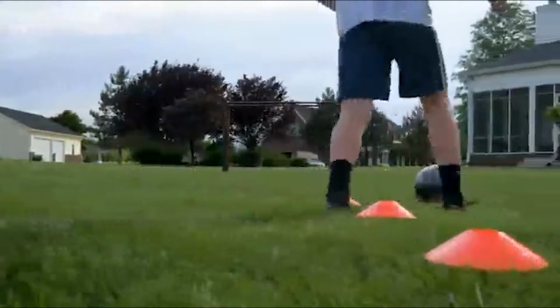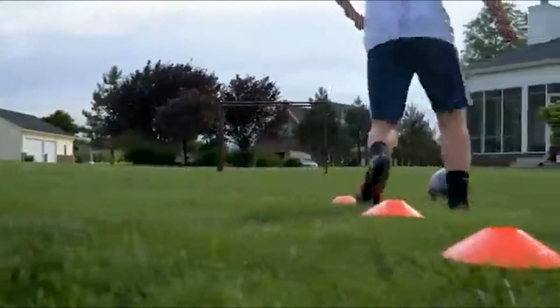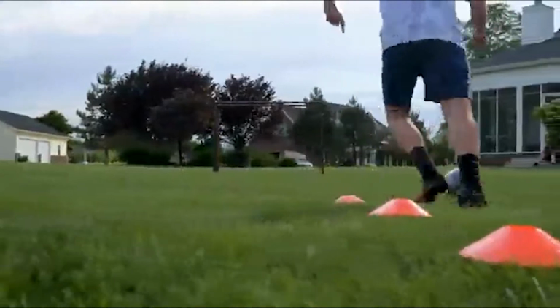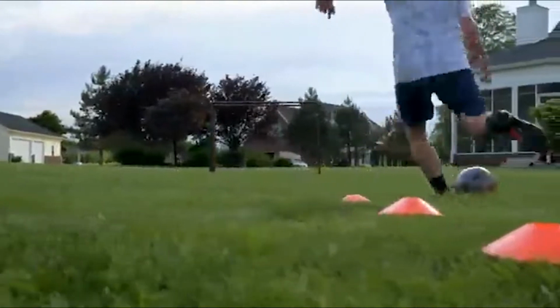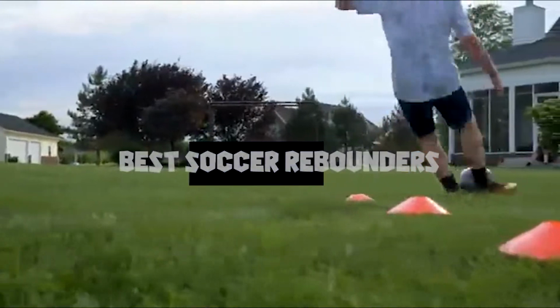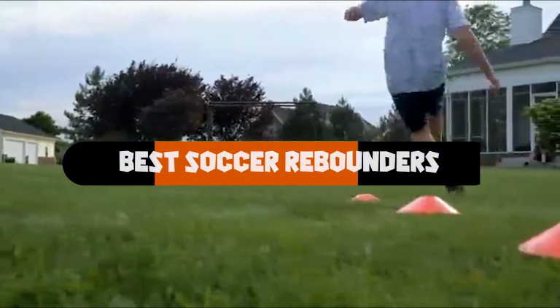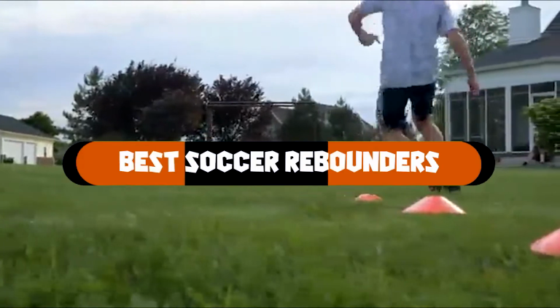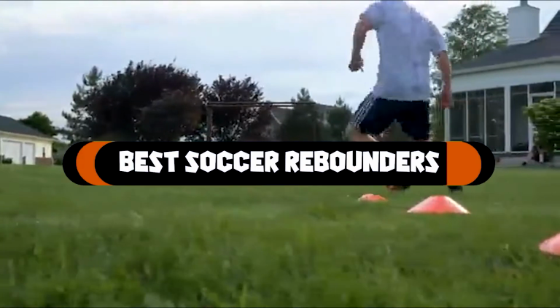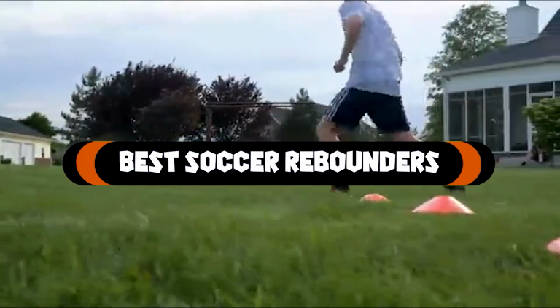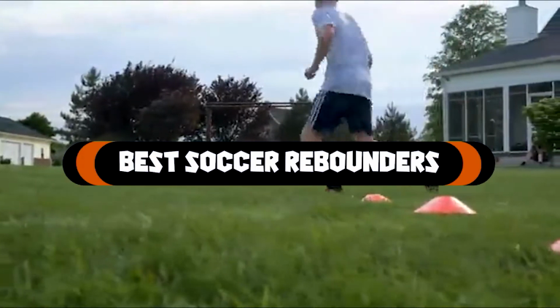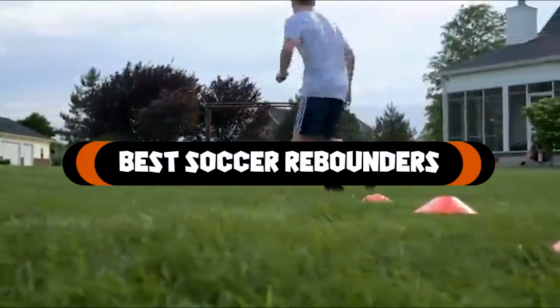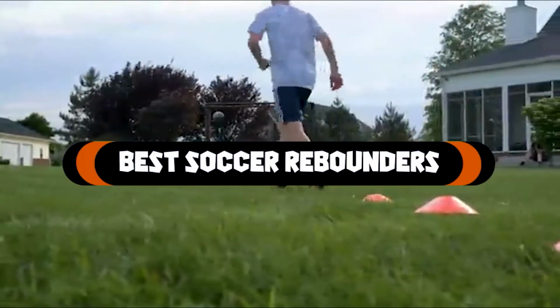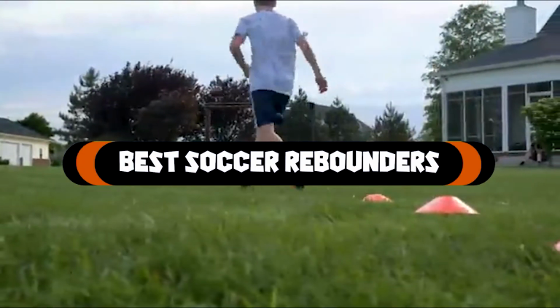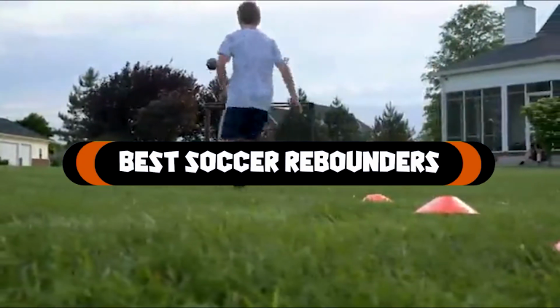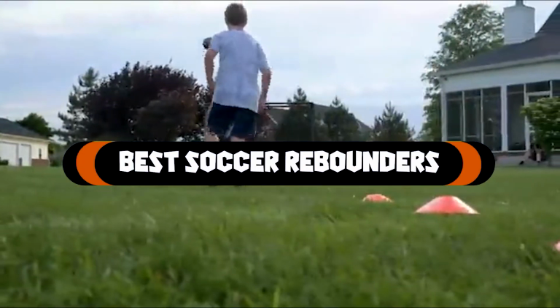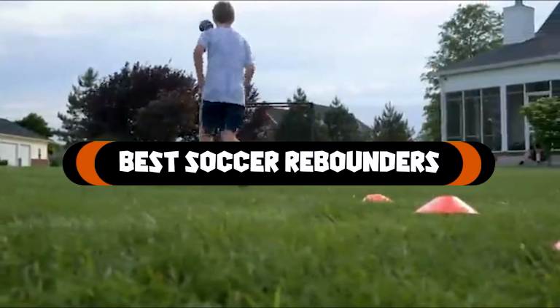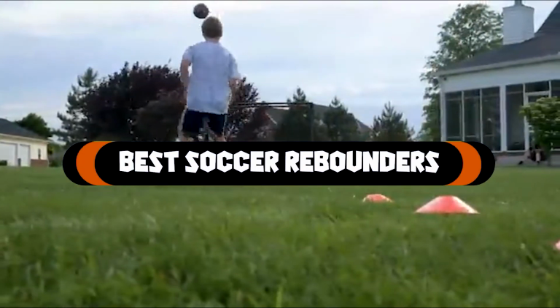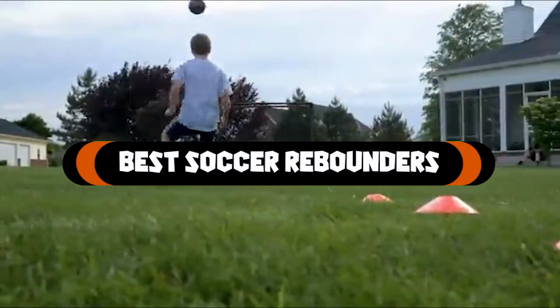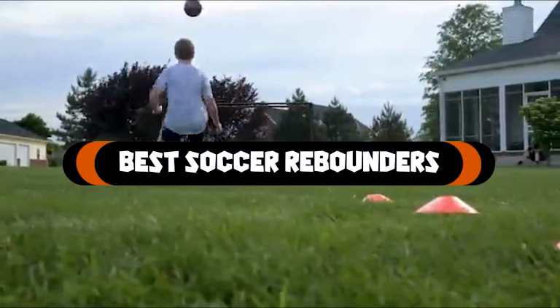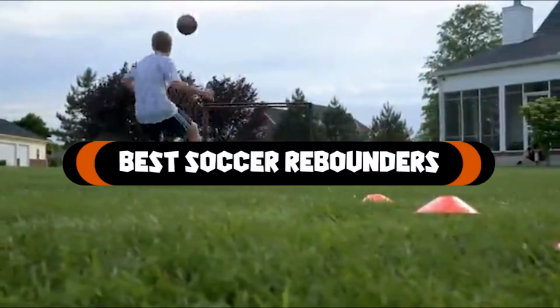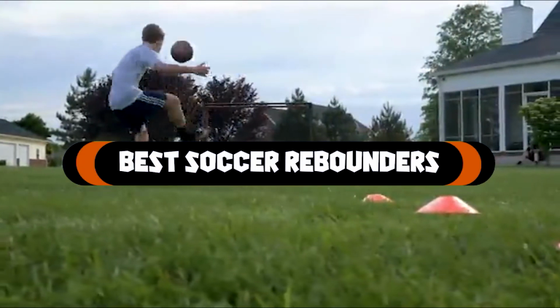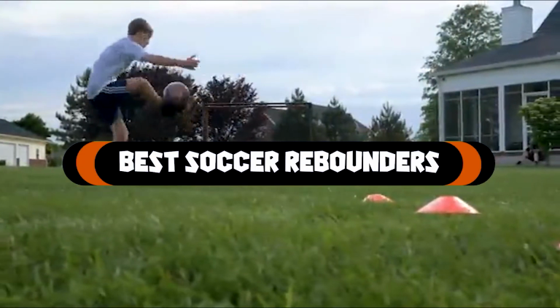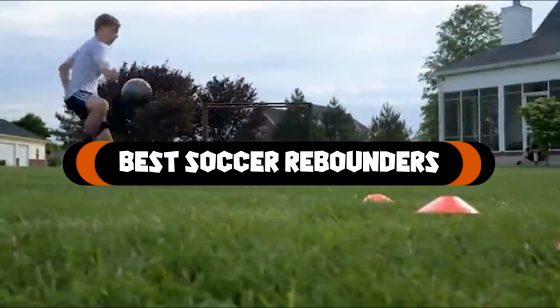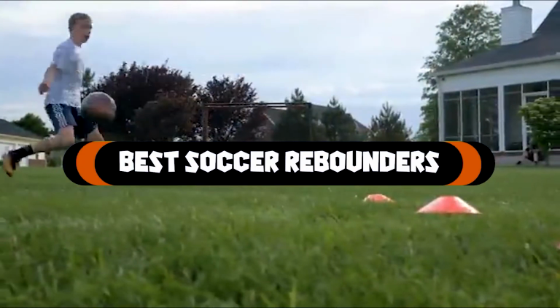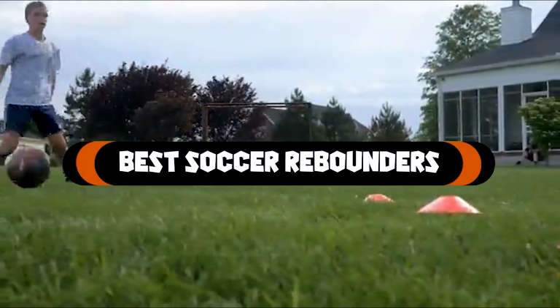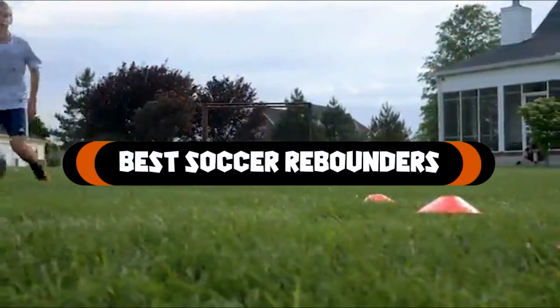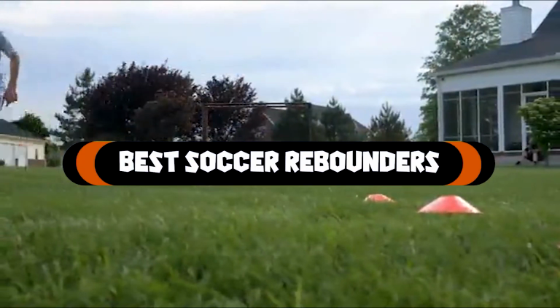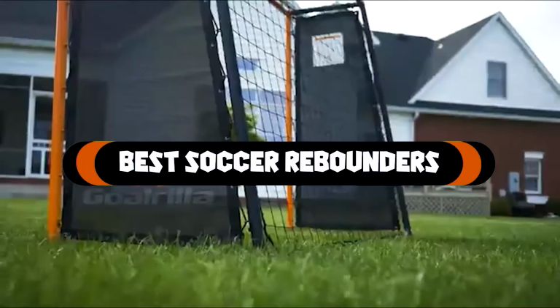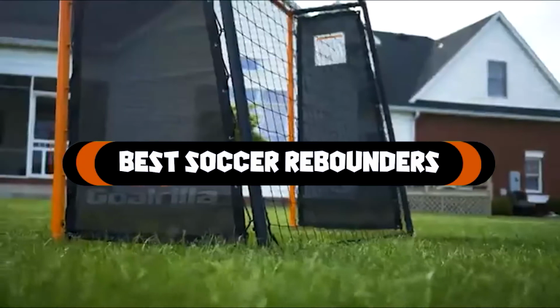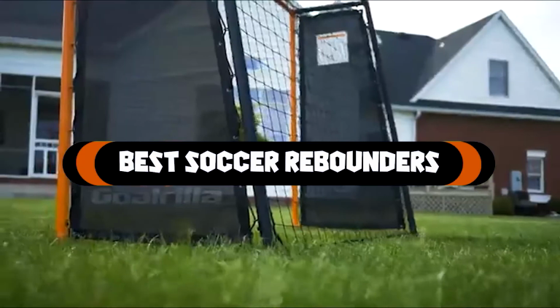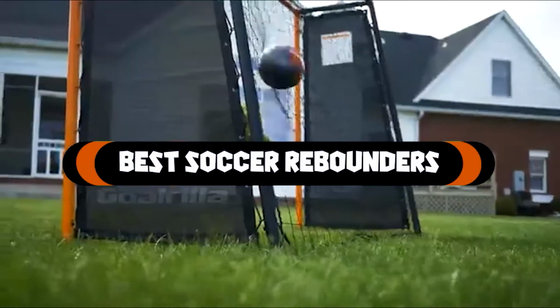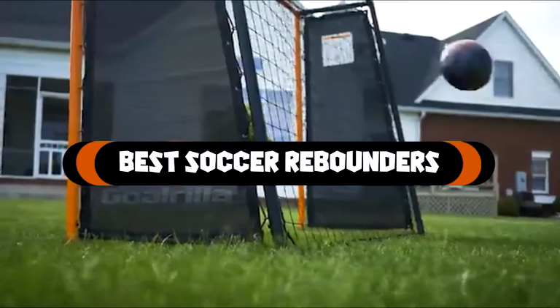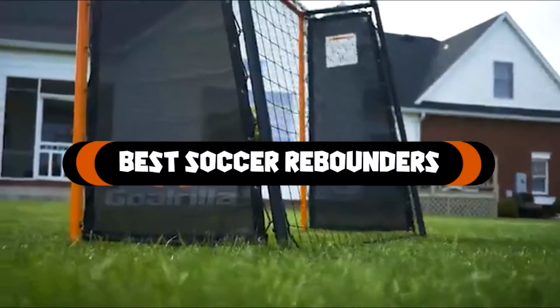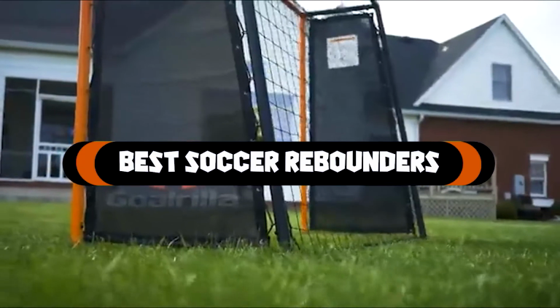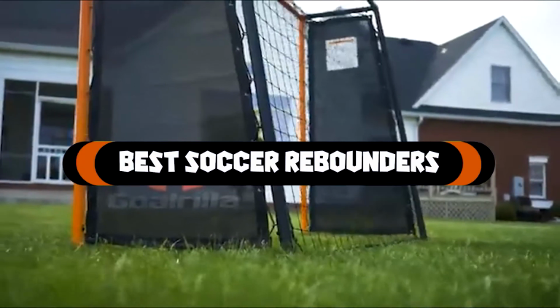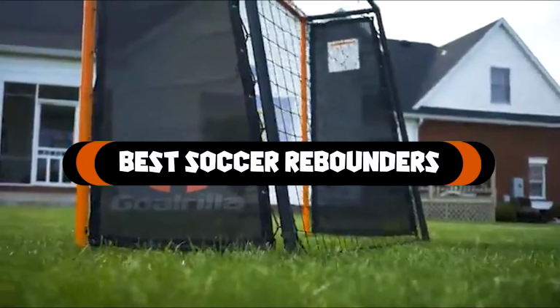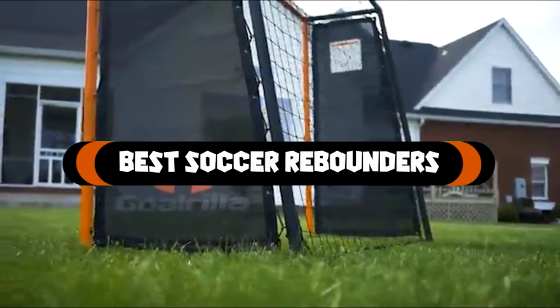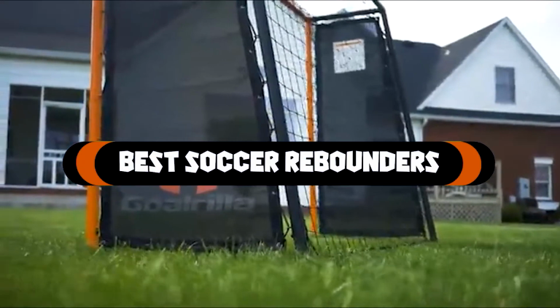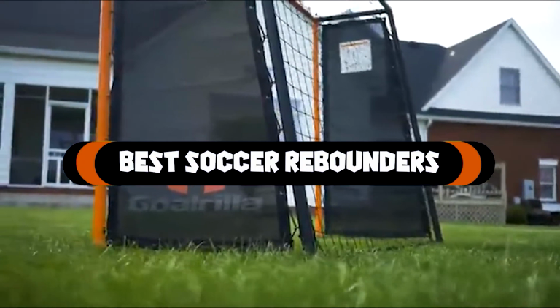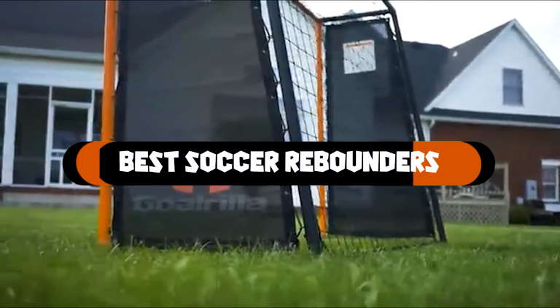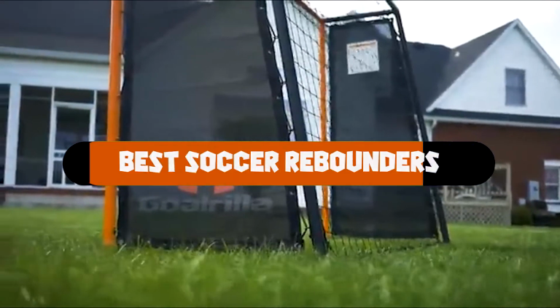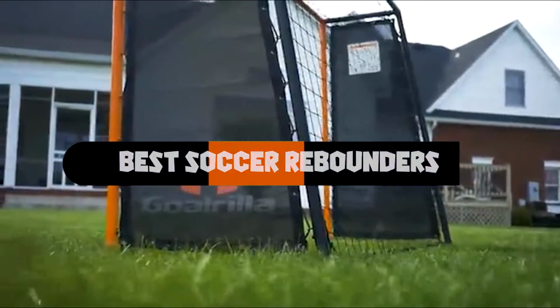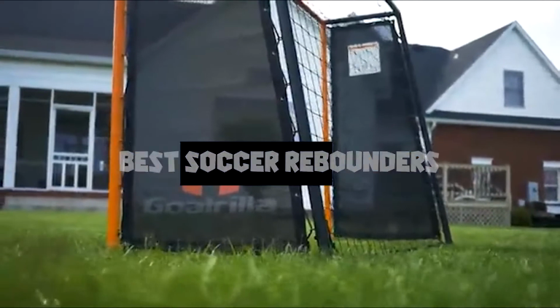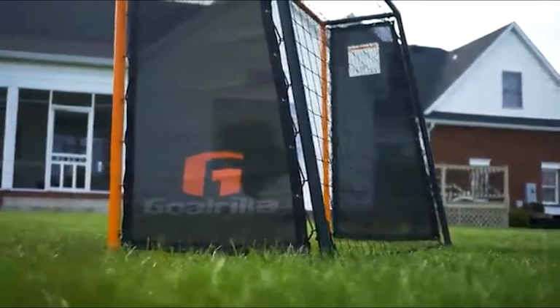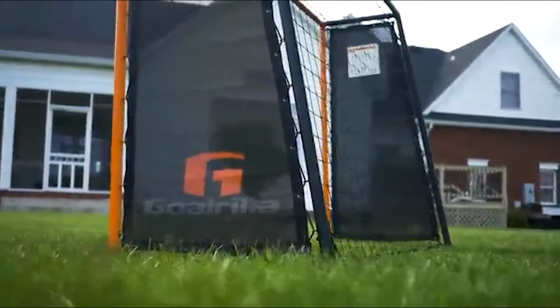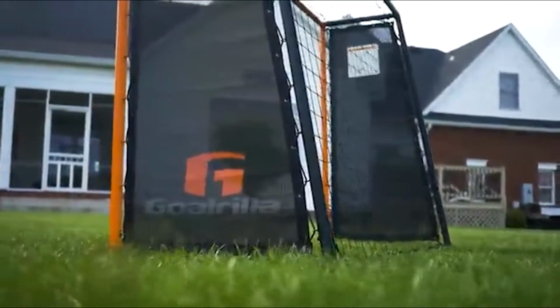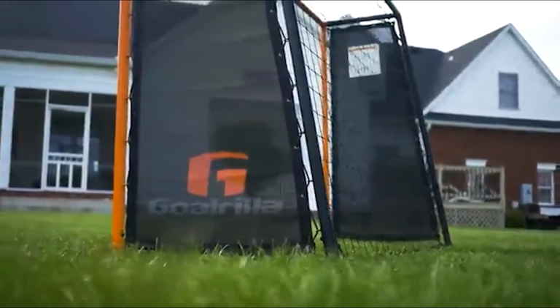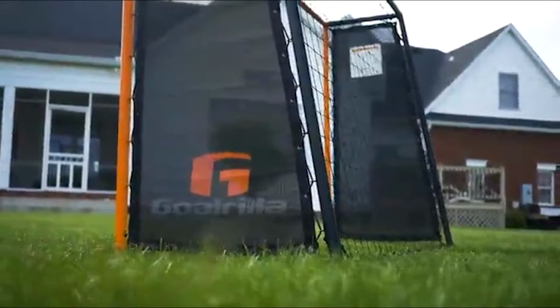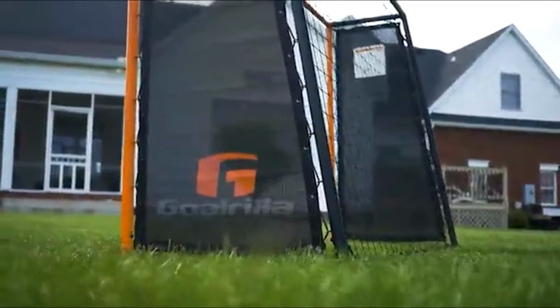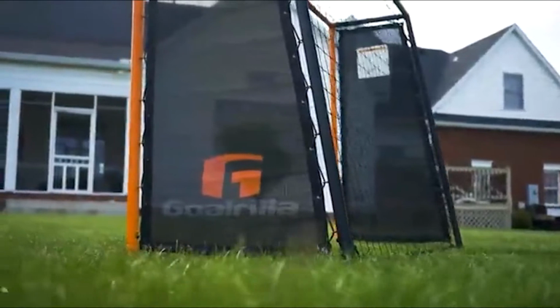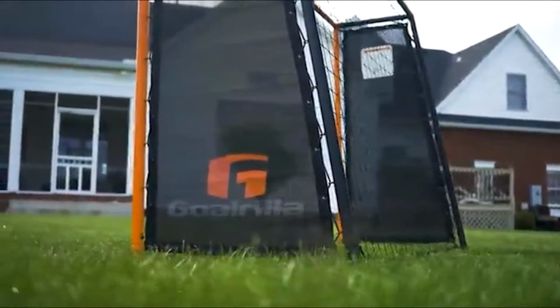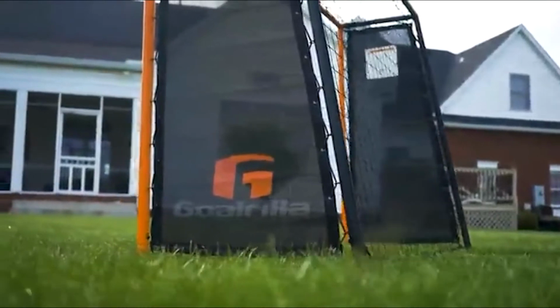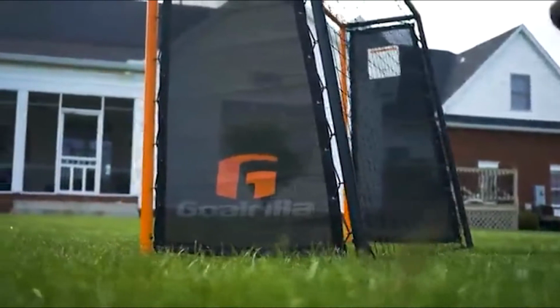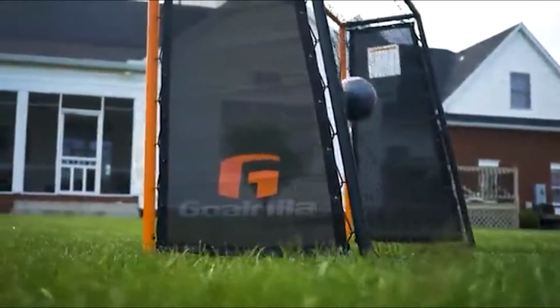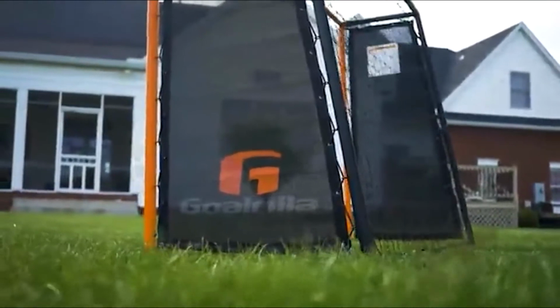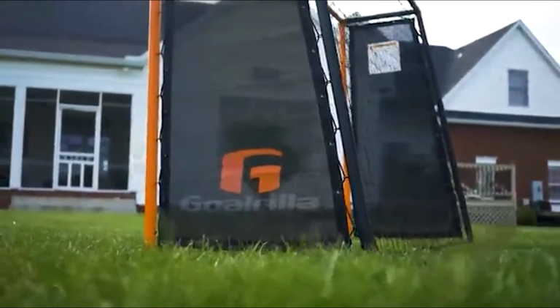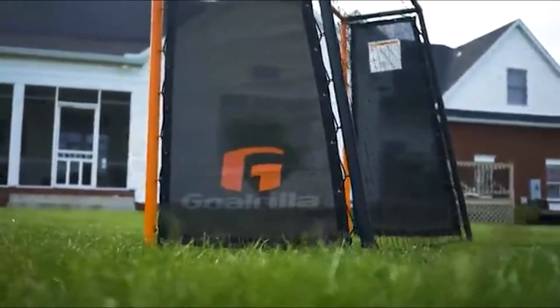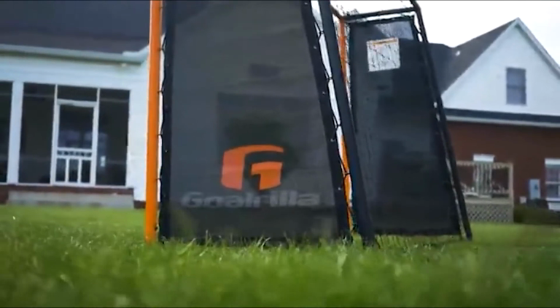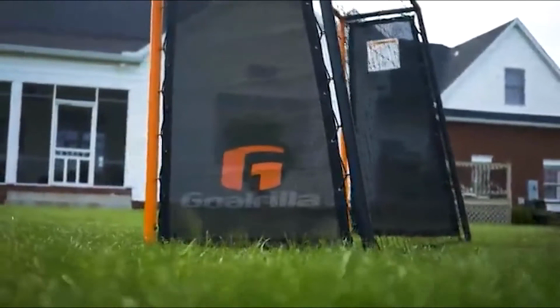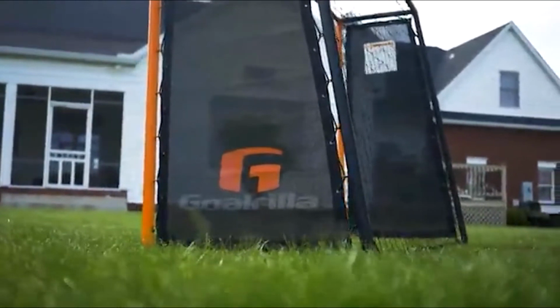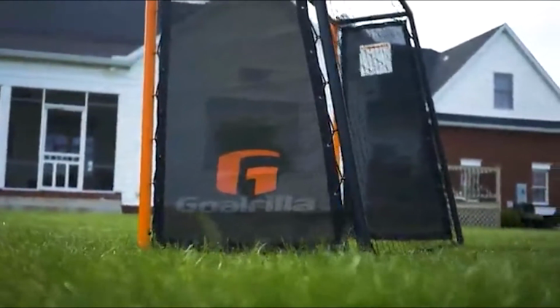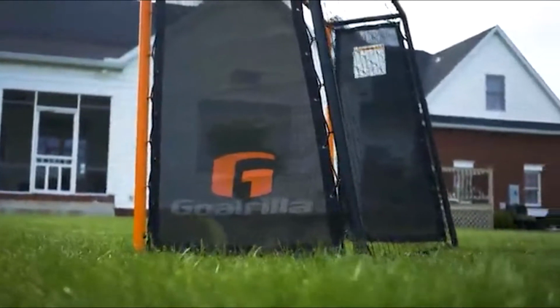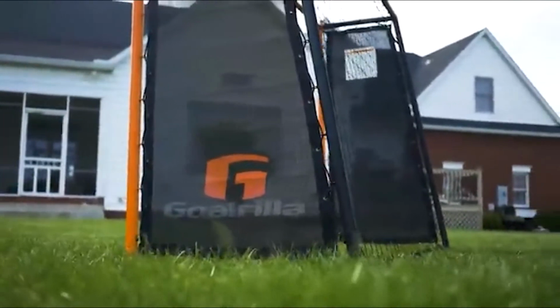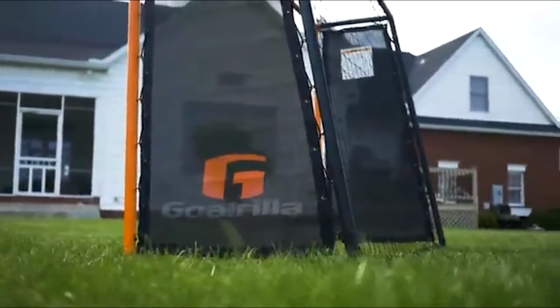If you want to get the best soccer rebounders according to your needs, then watch the video till the end and then decide. So let's get started.